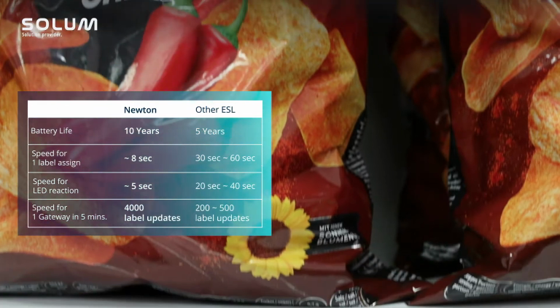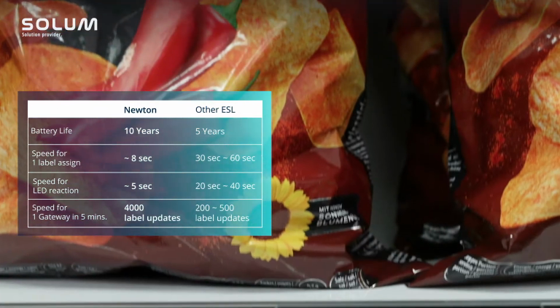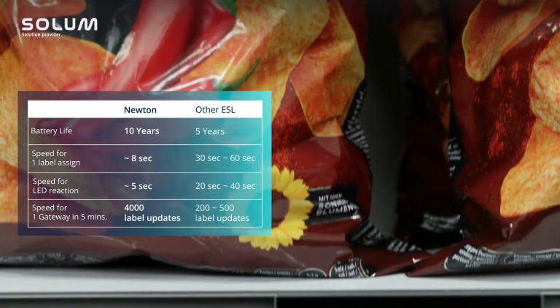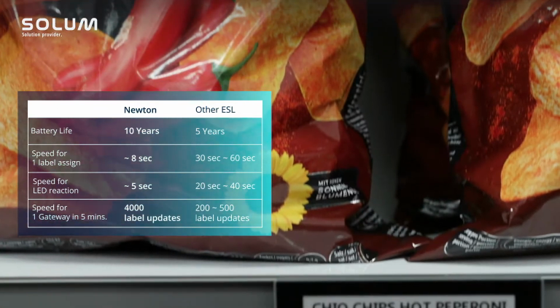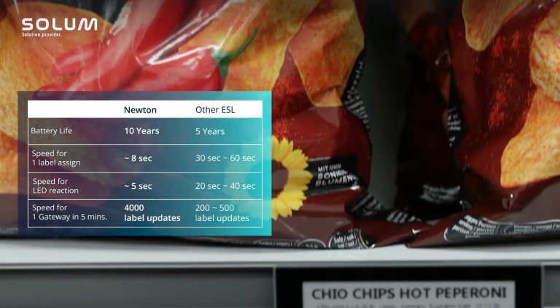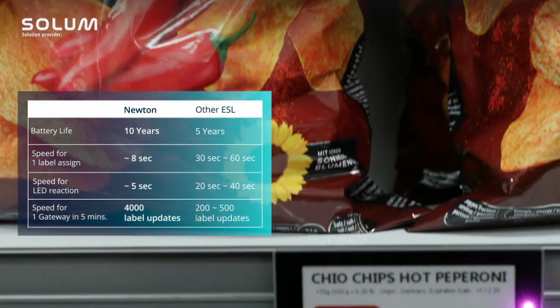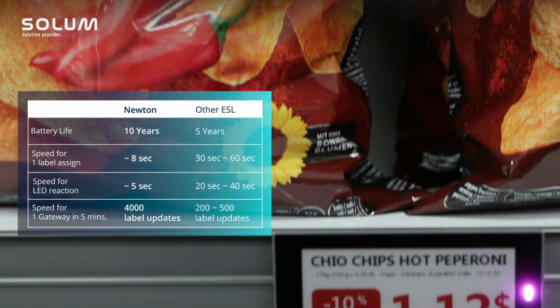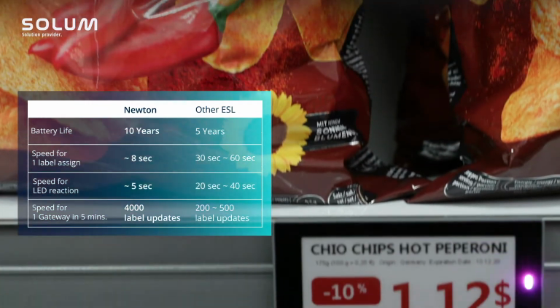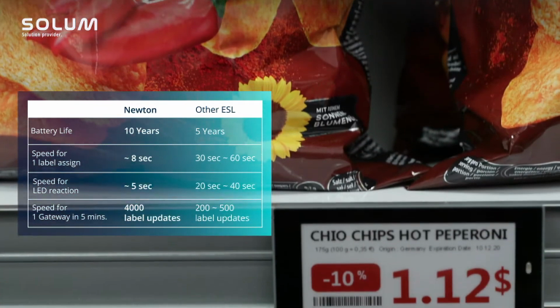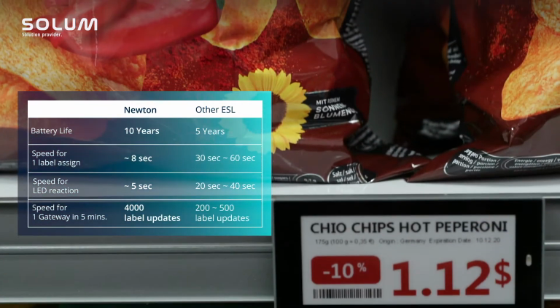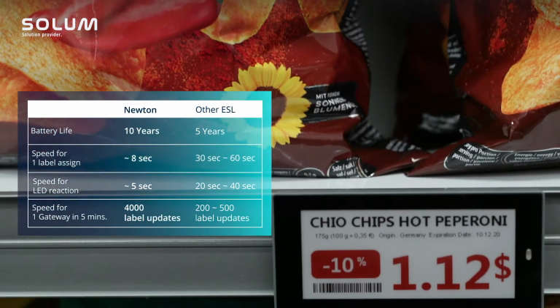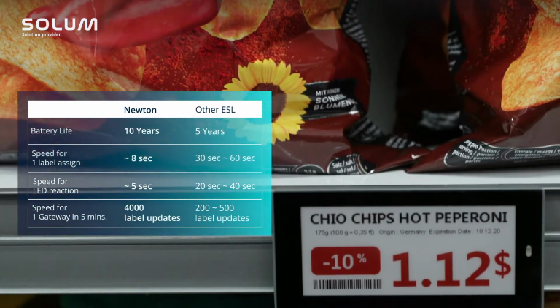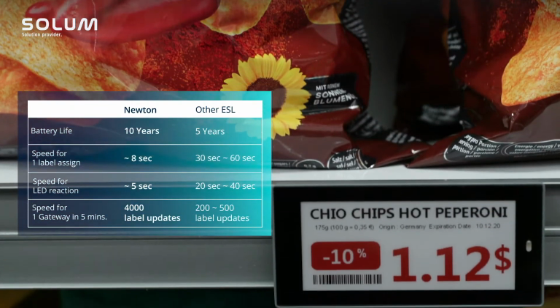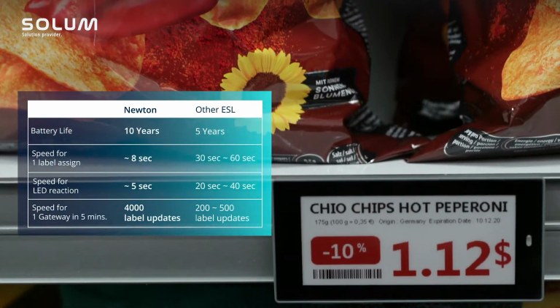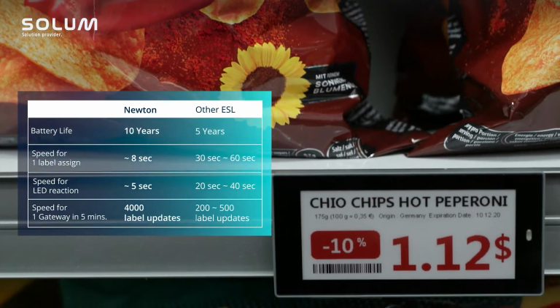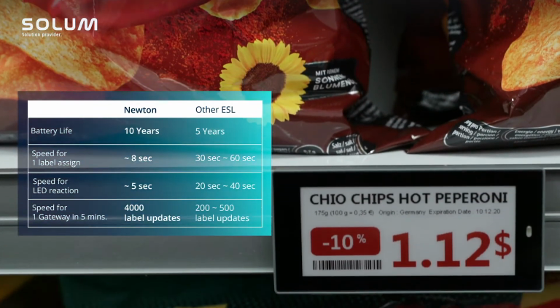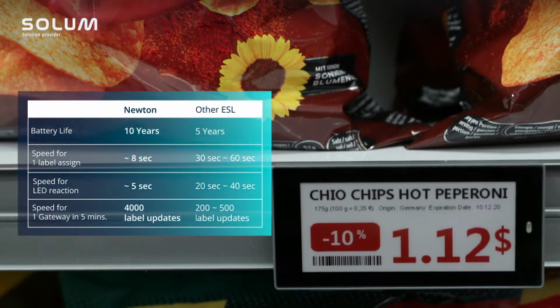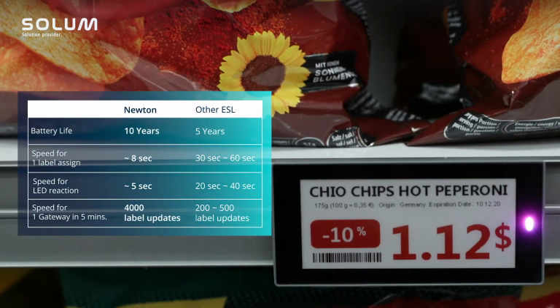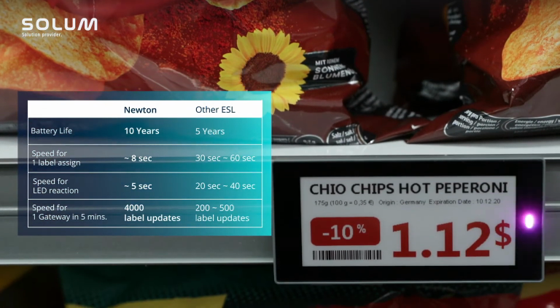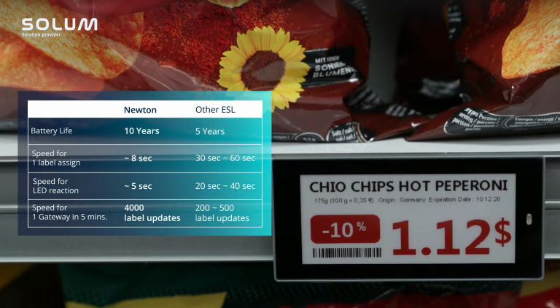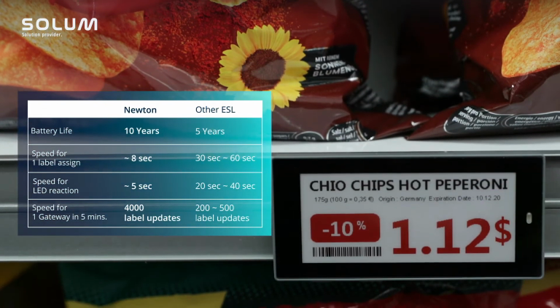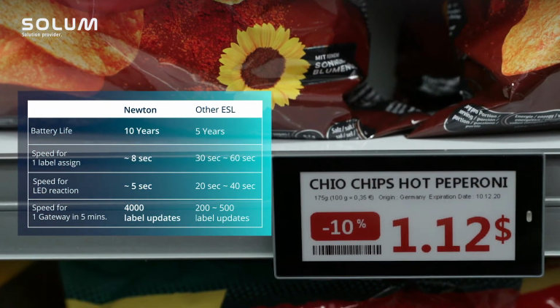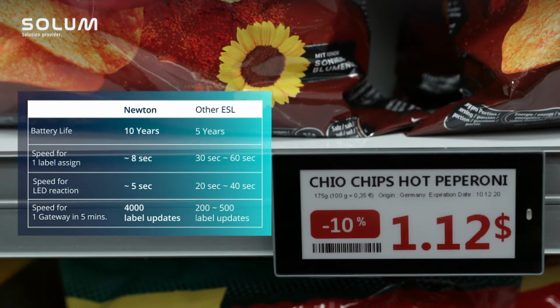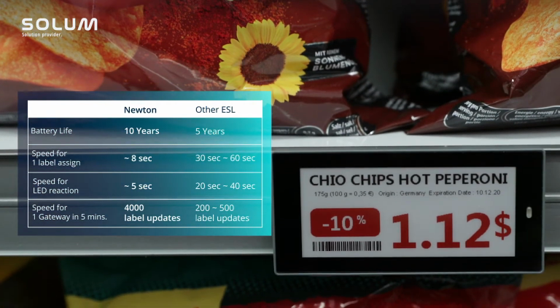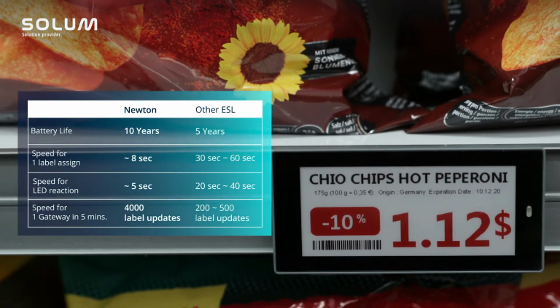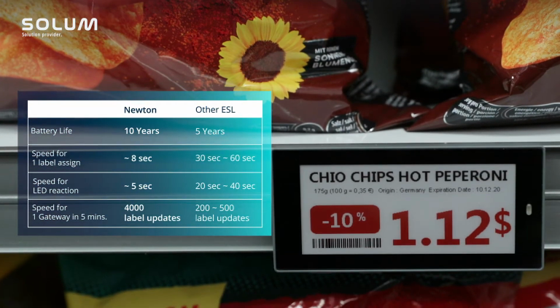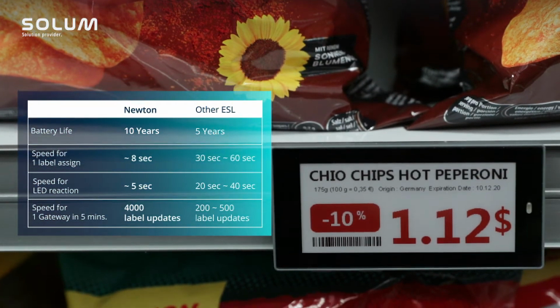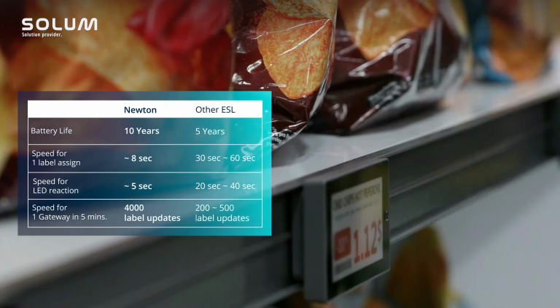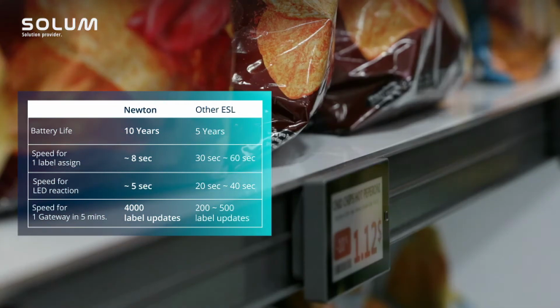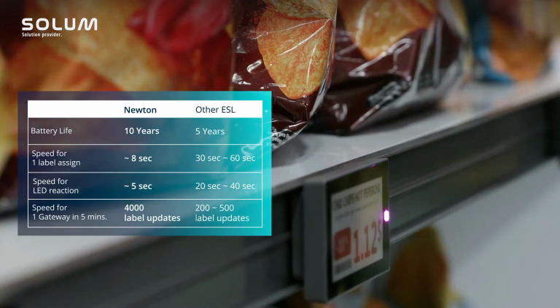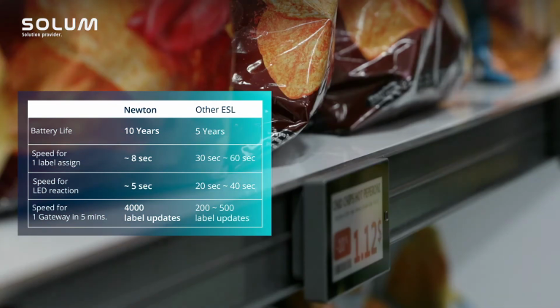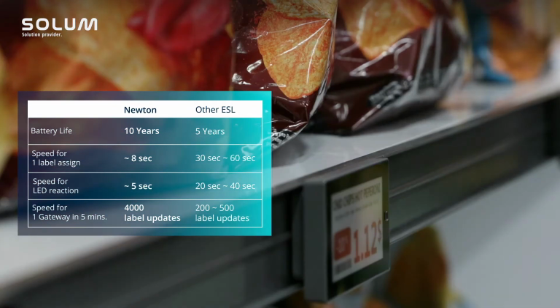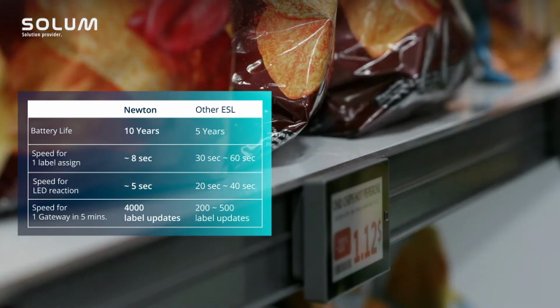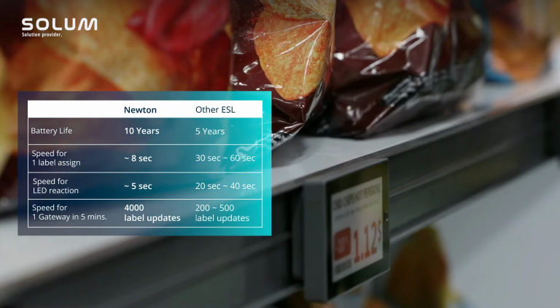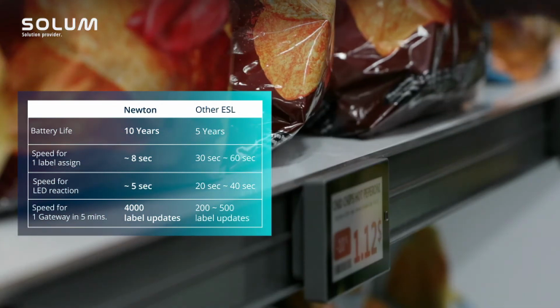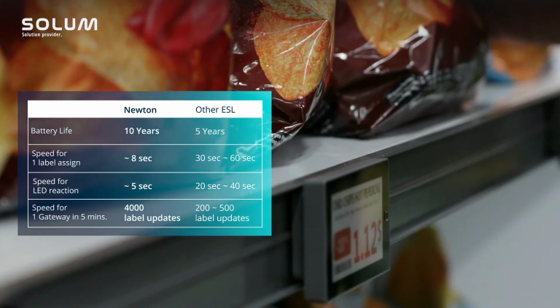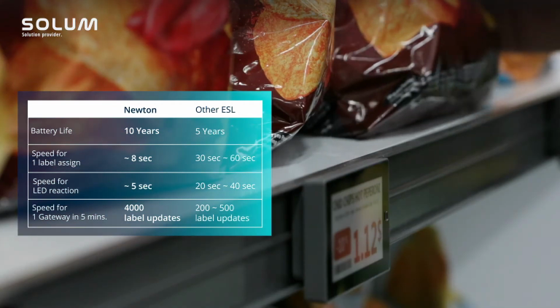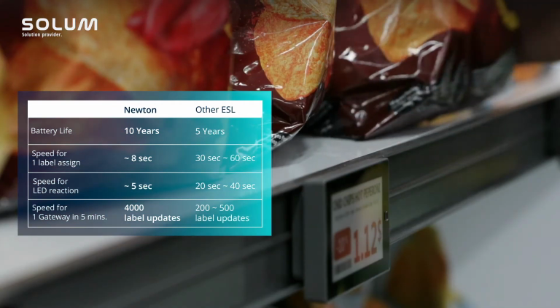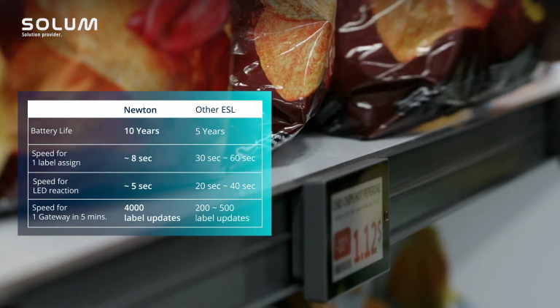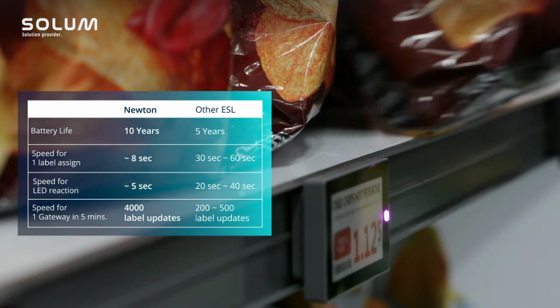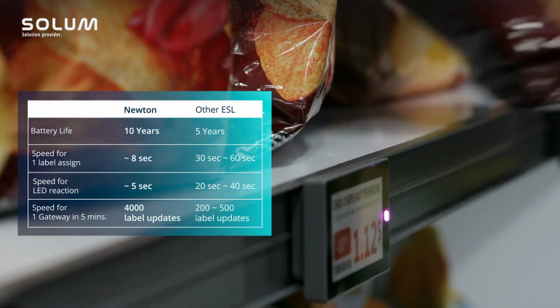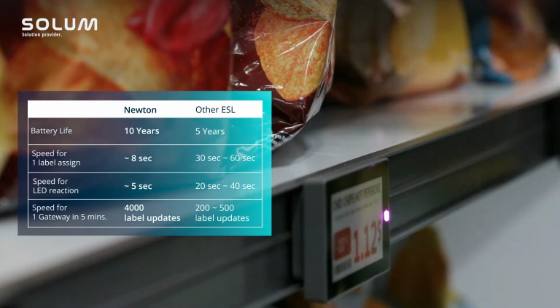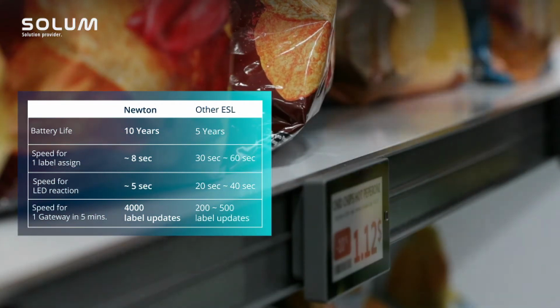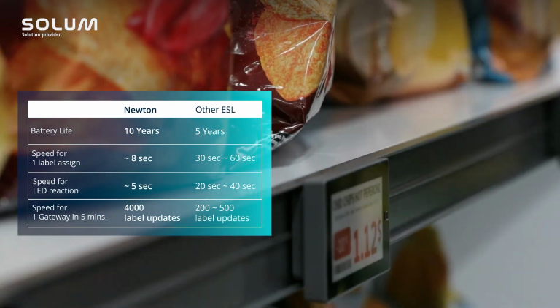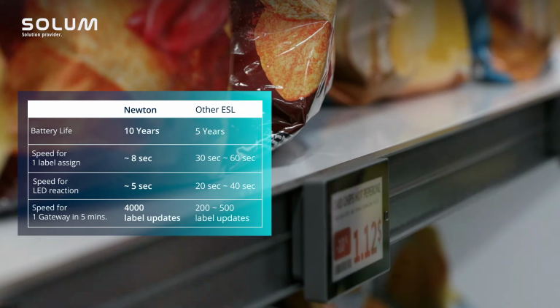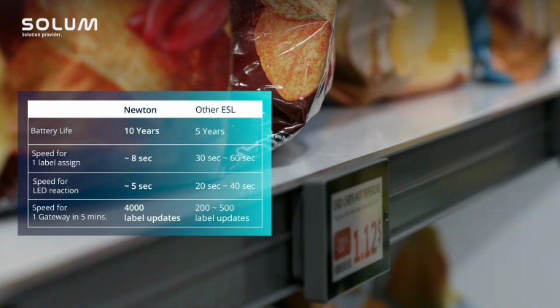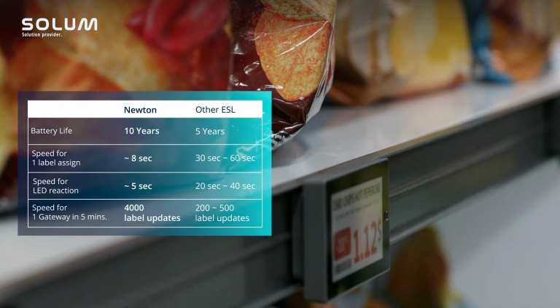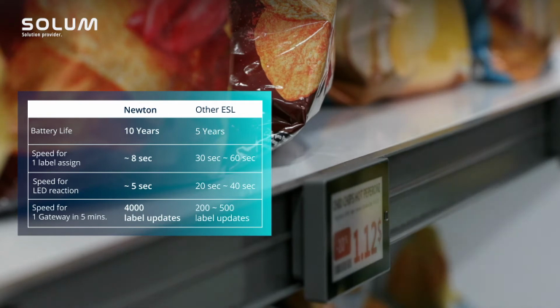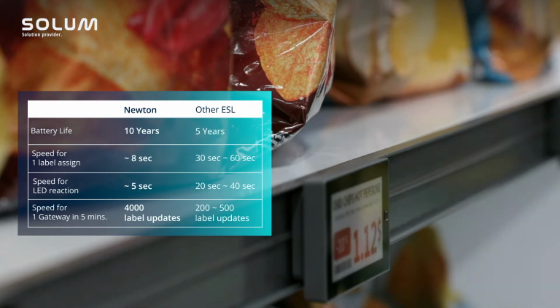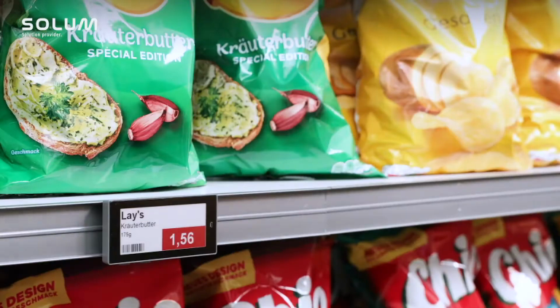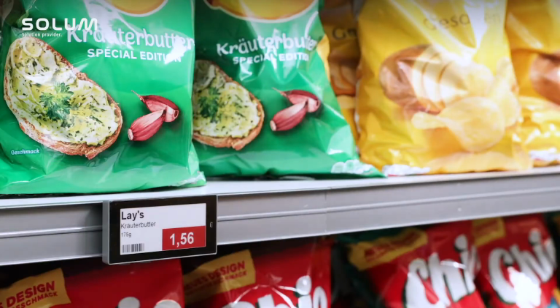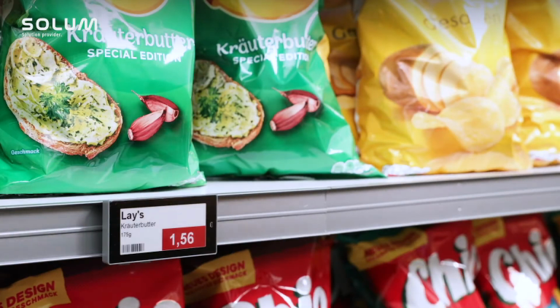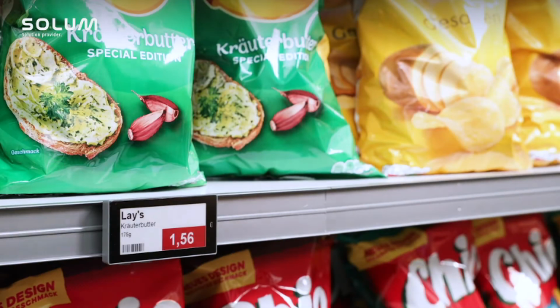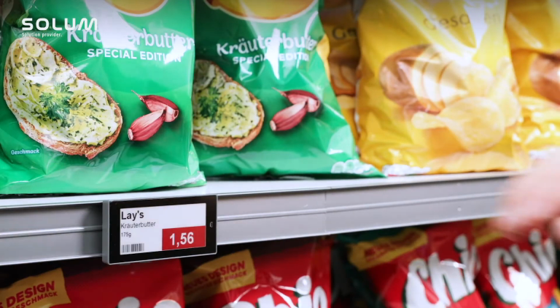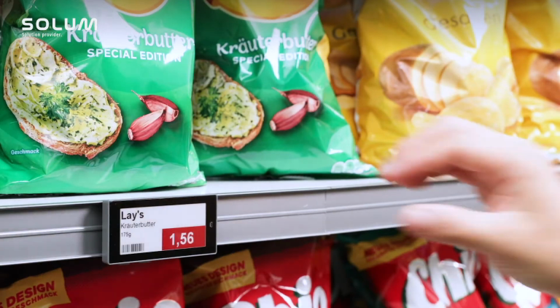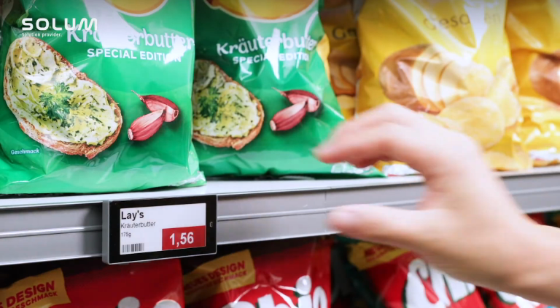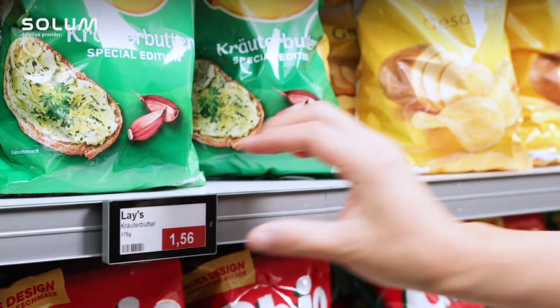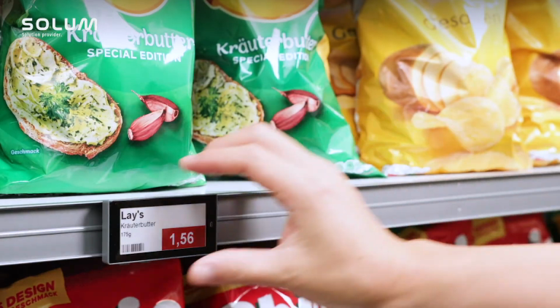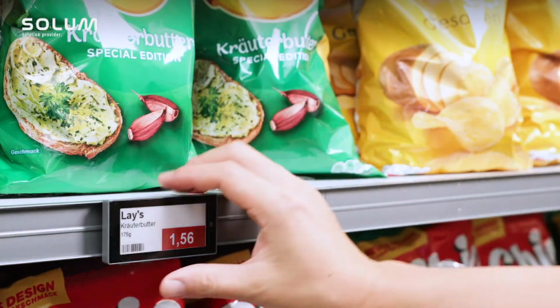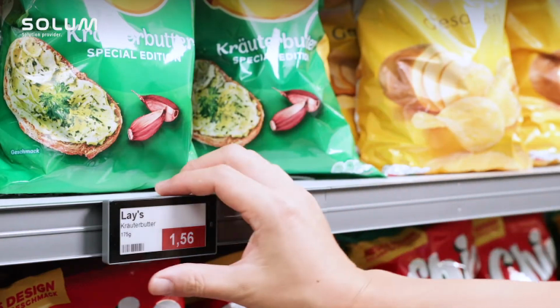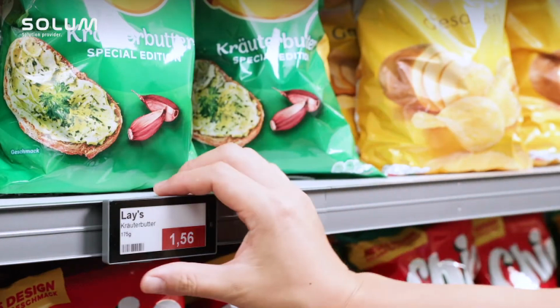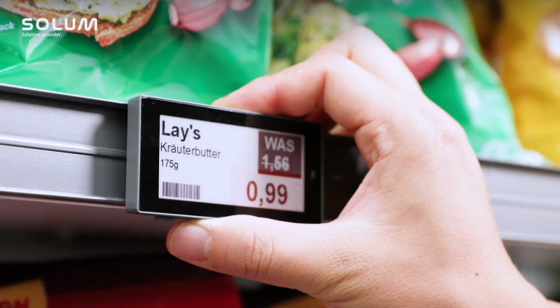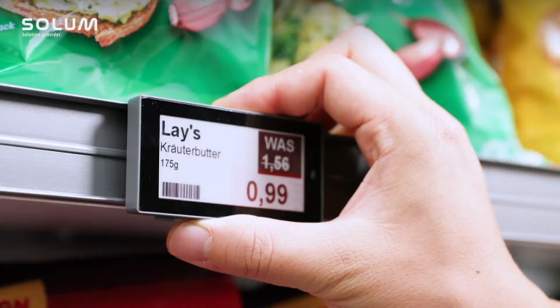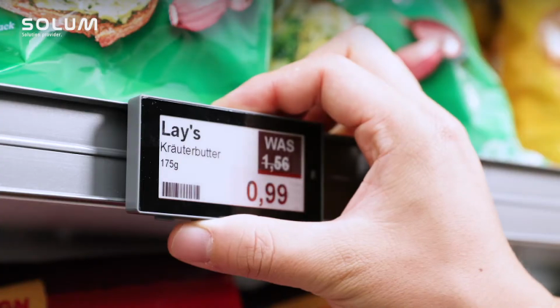The label can be updated in about five seconds. The battery life we are talking about here is more than ten years.